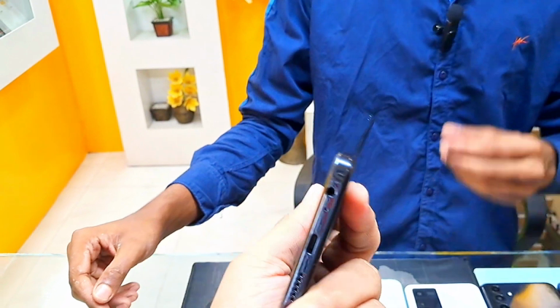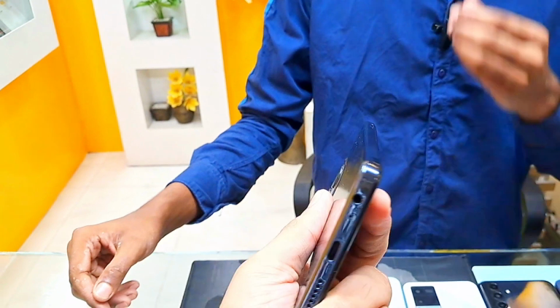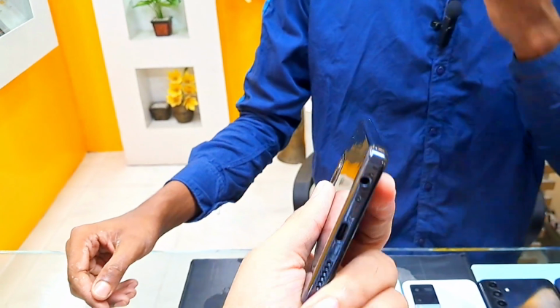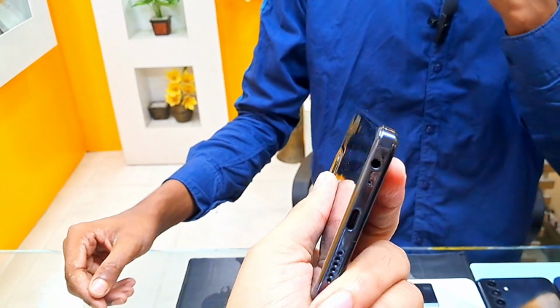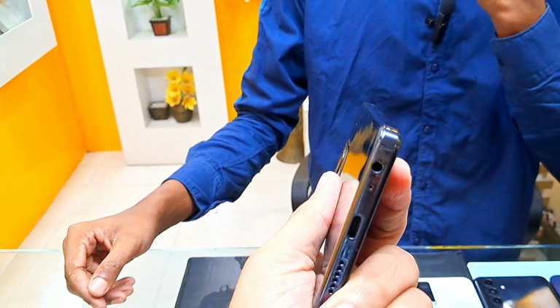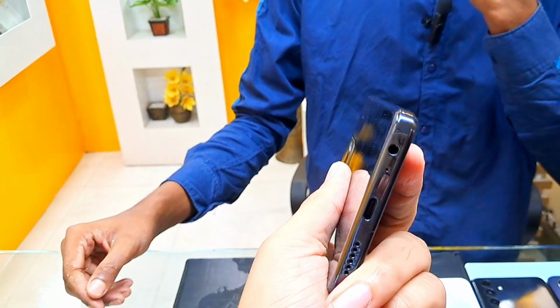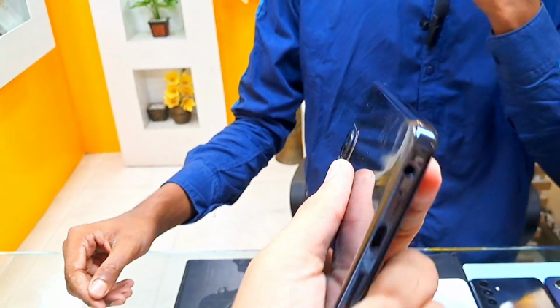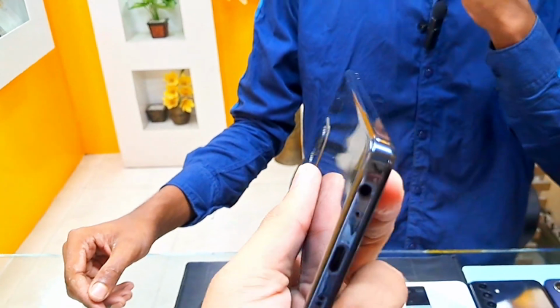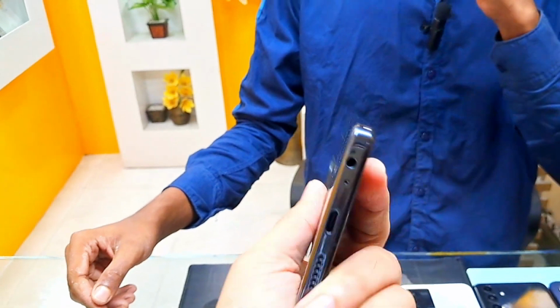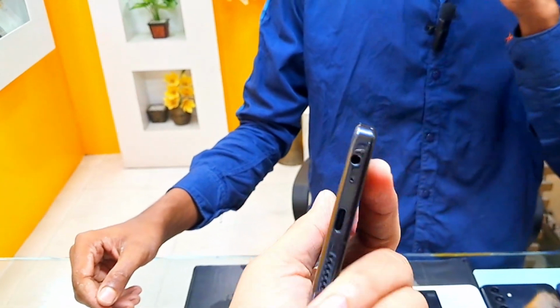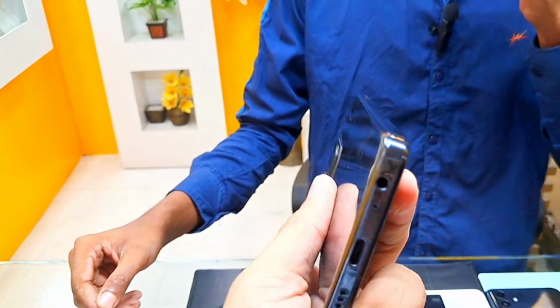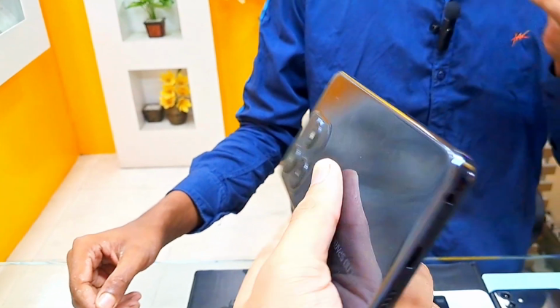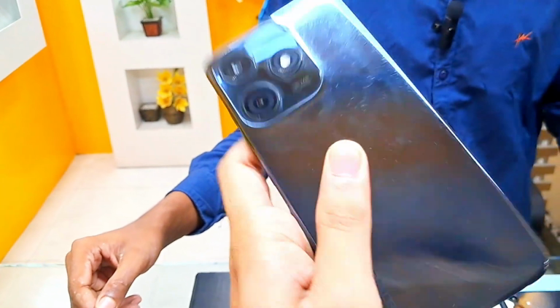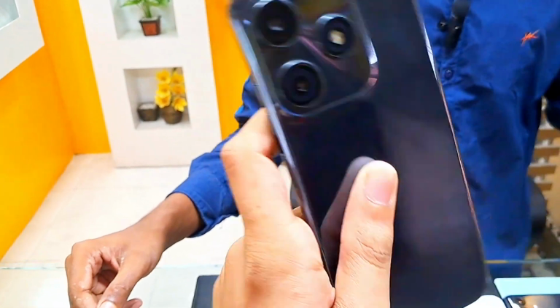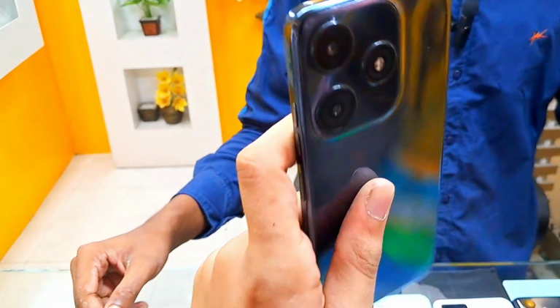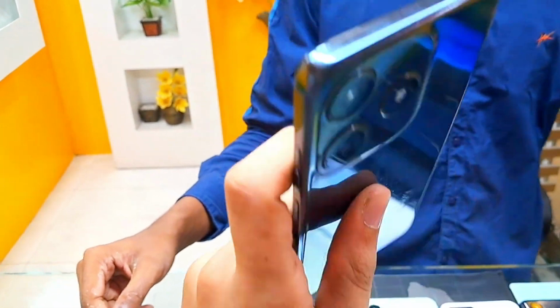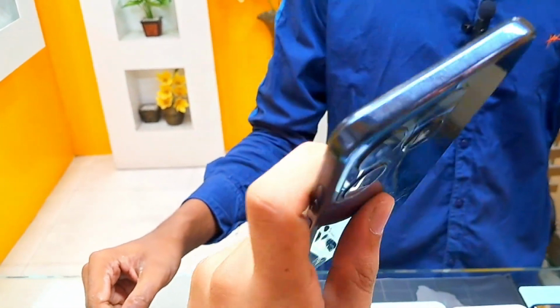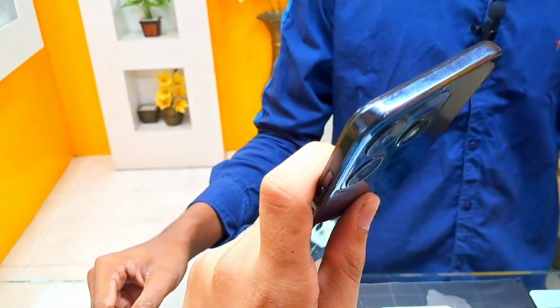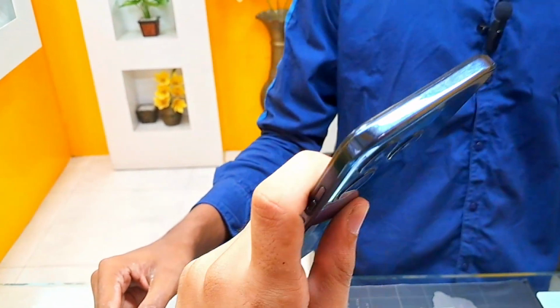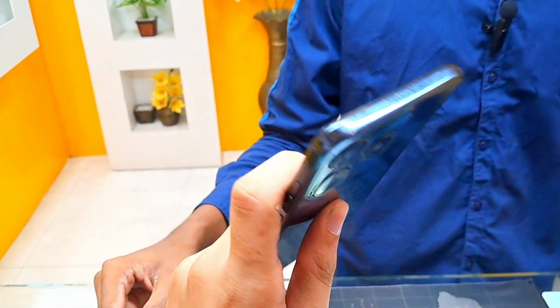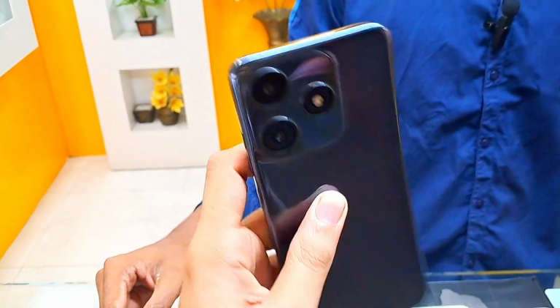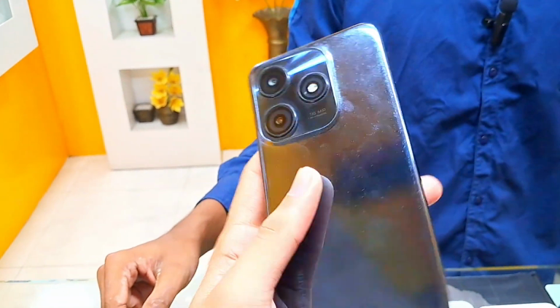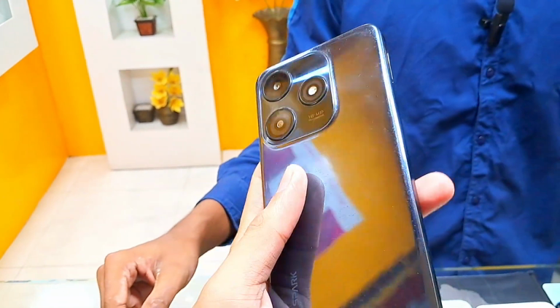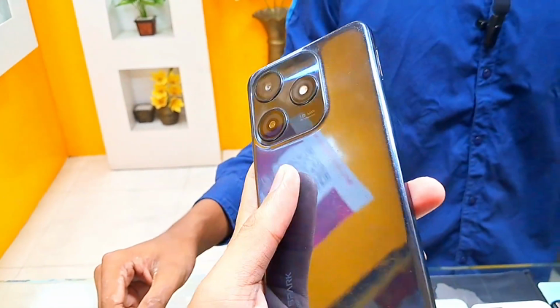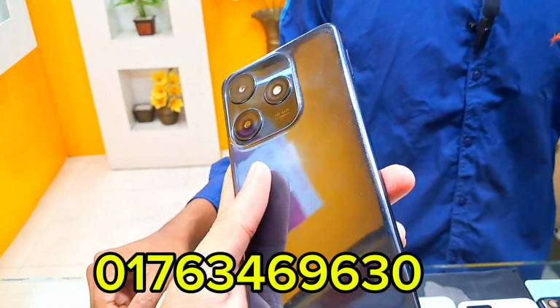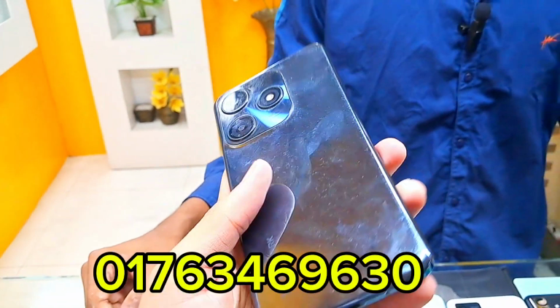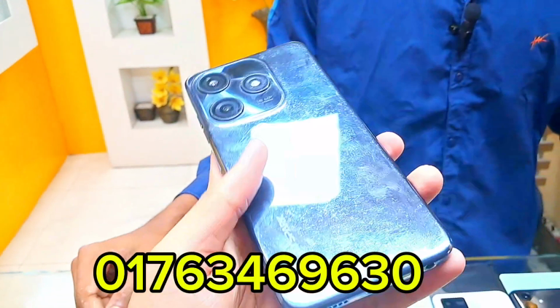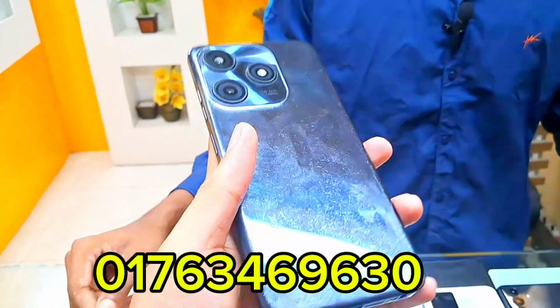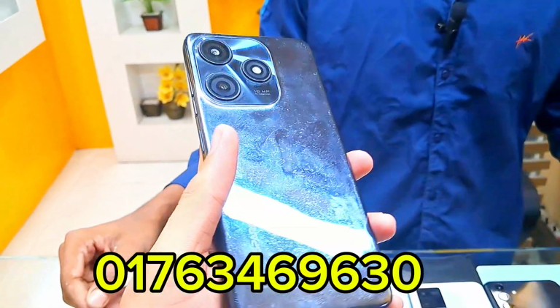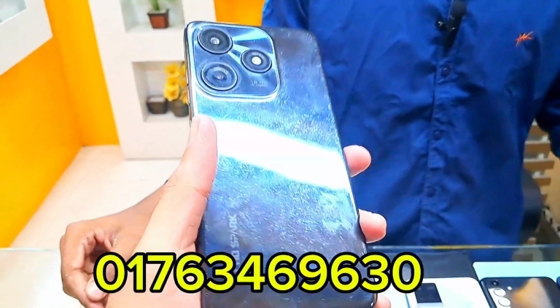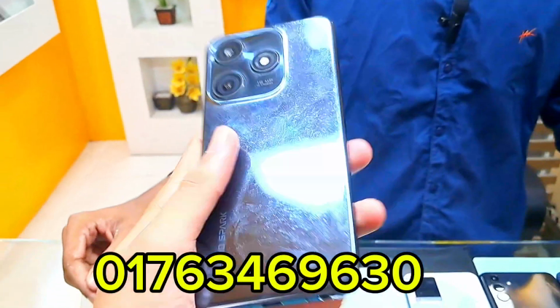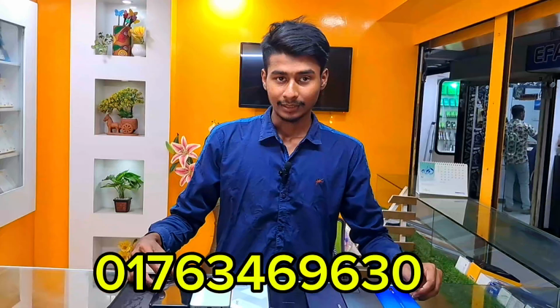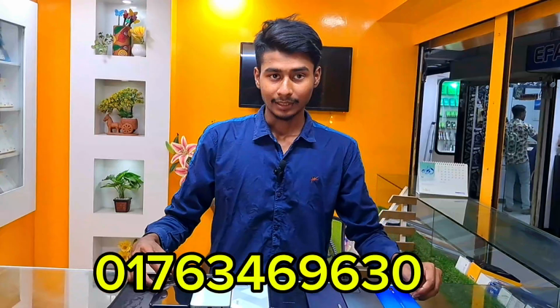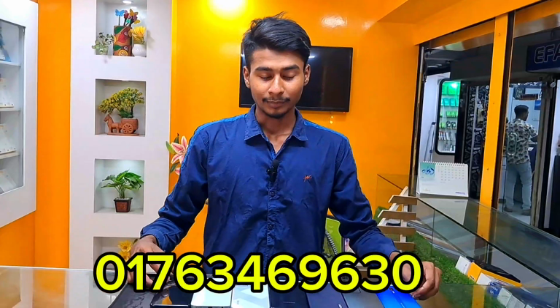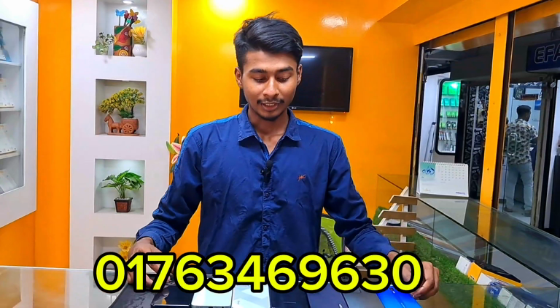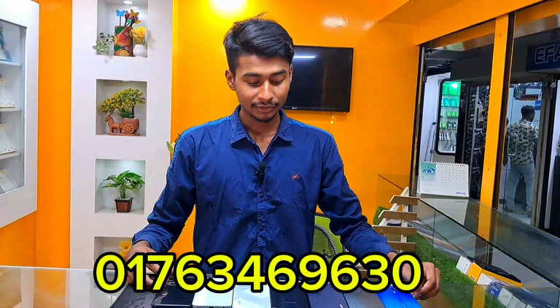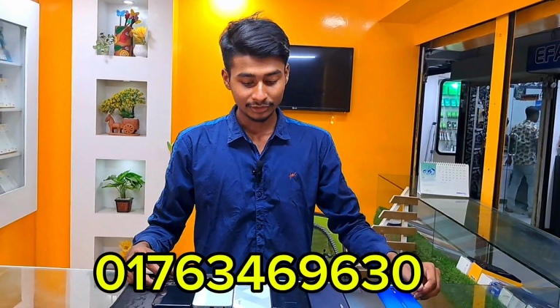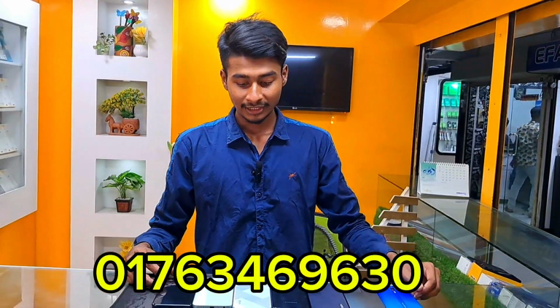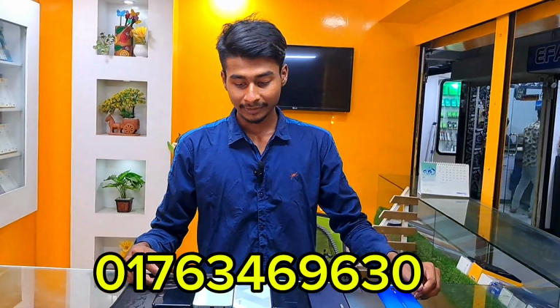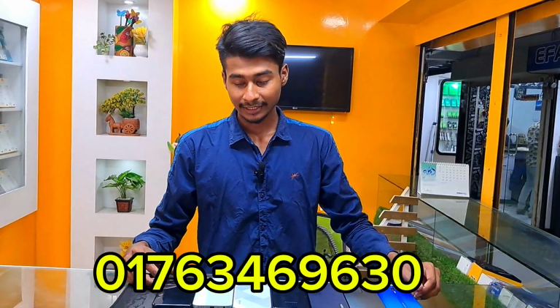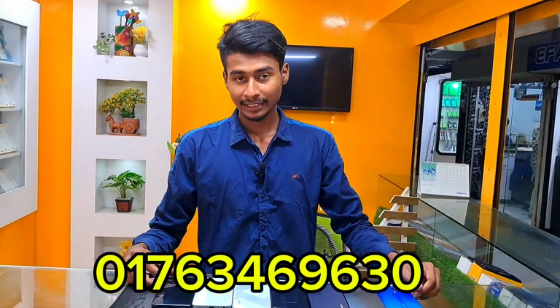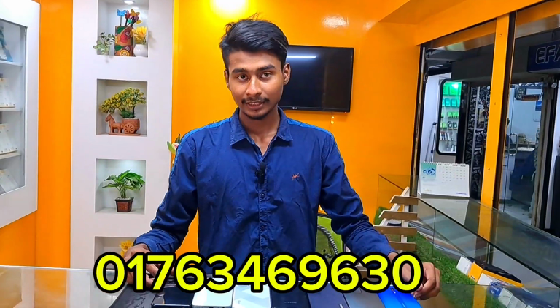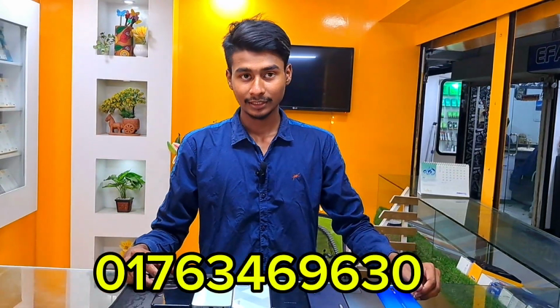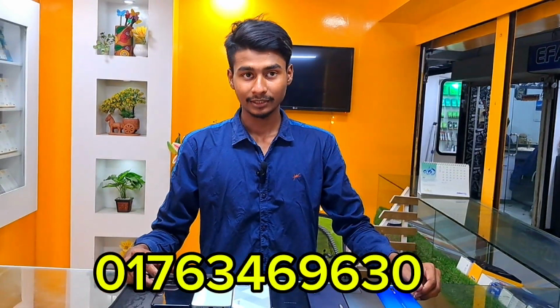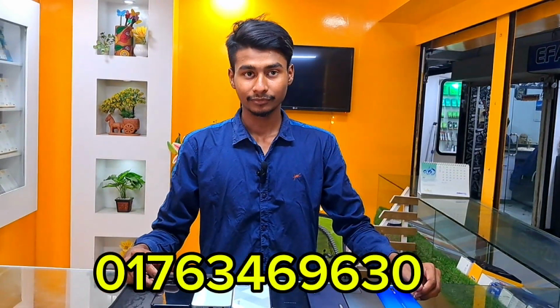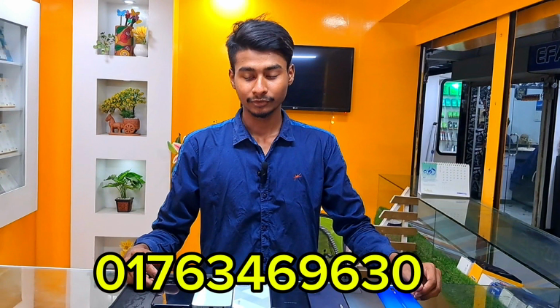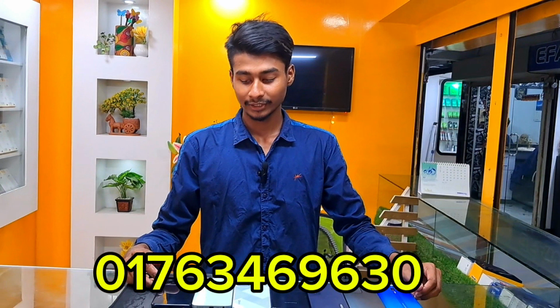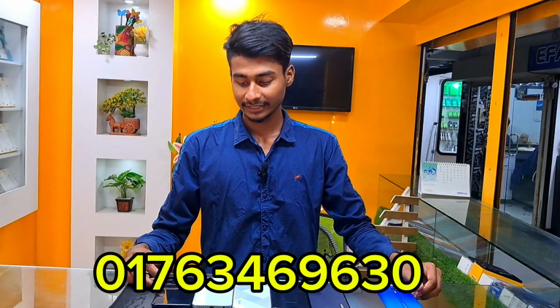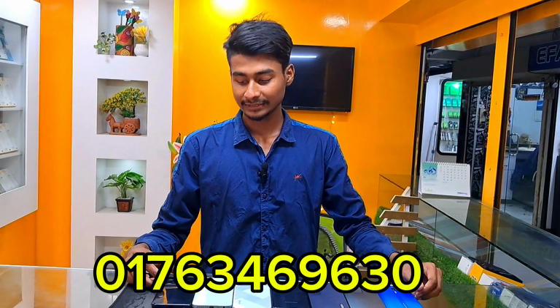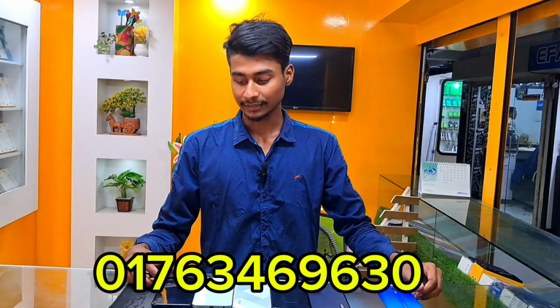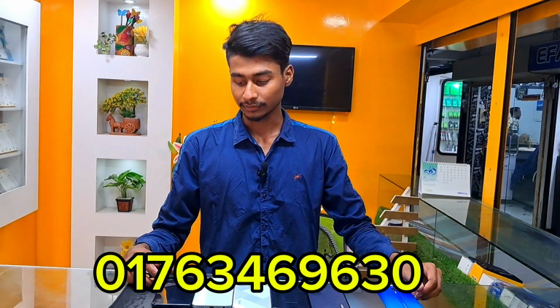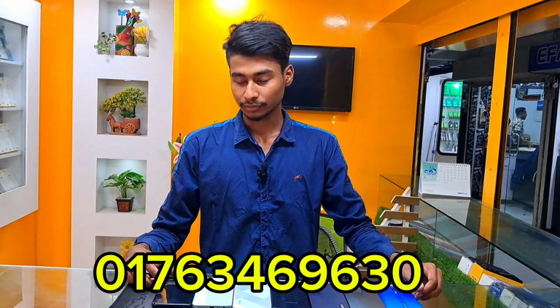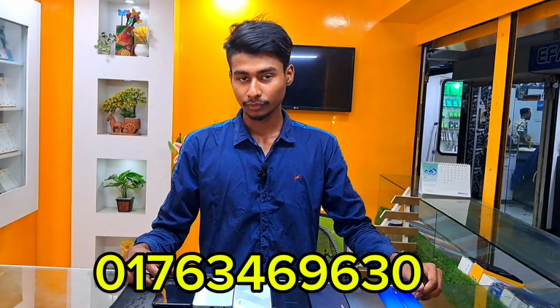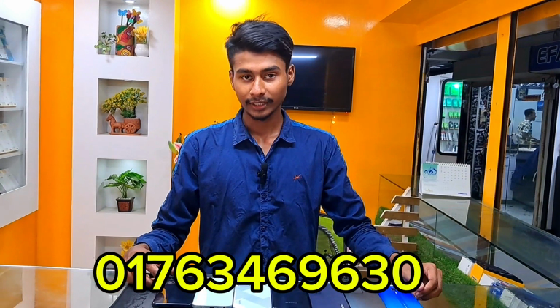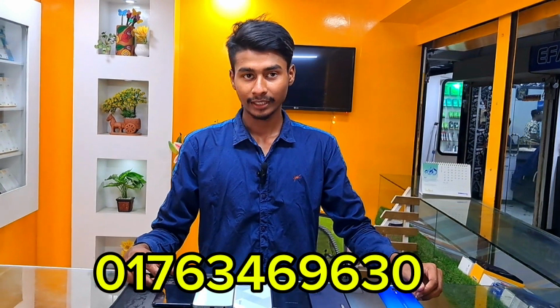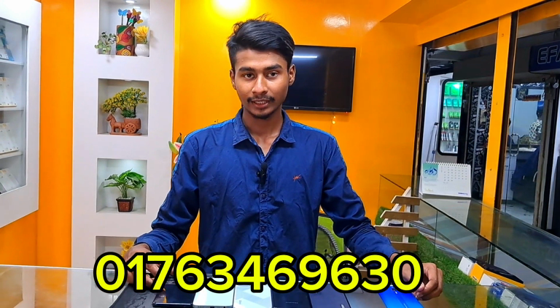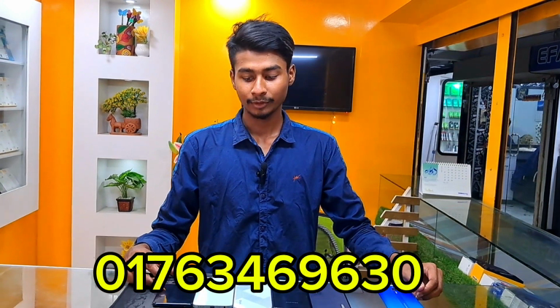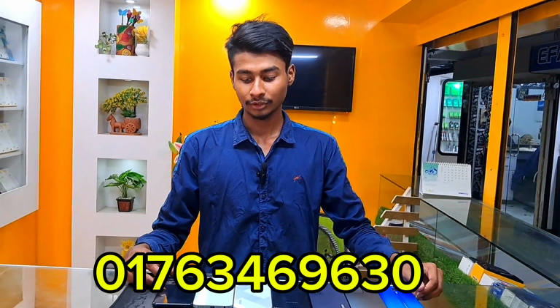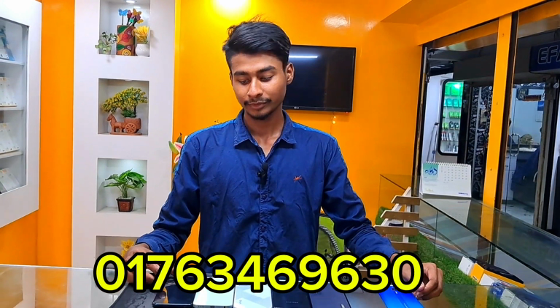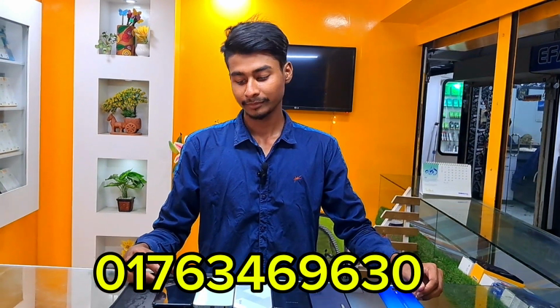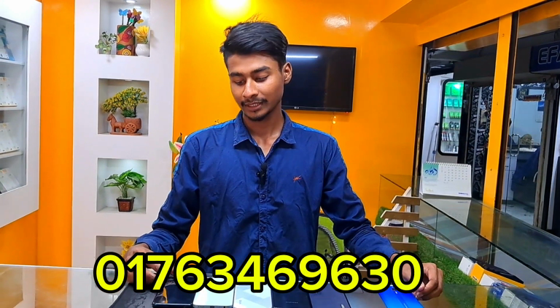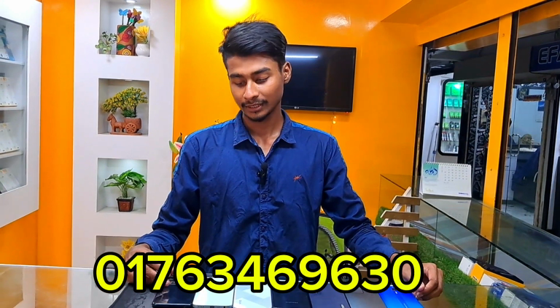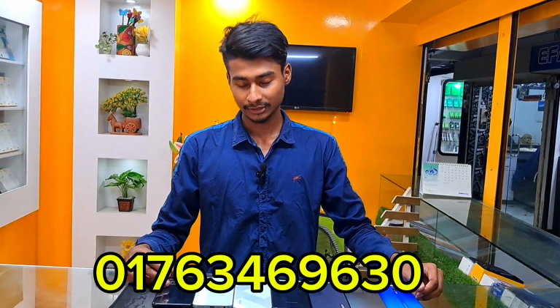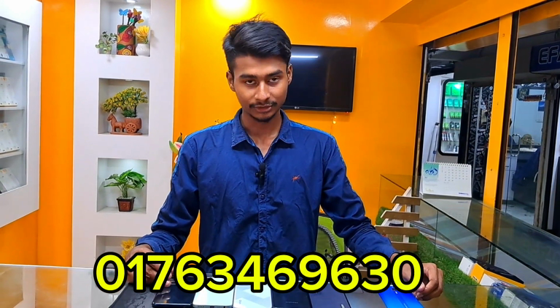You see all the iPhones. I help with all the phones. Have a good phone.